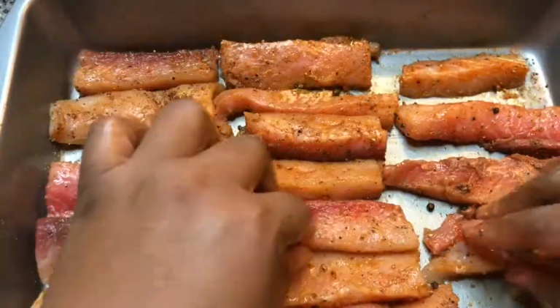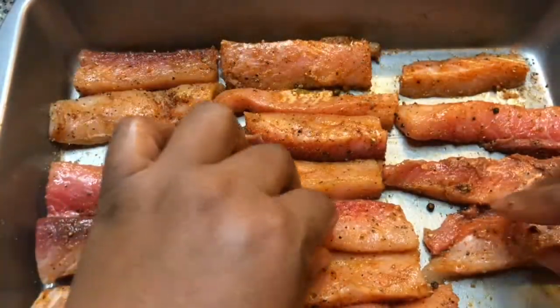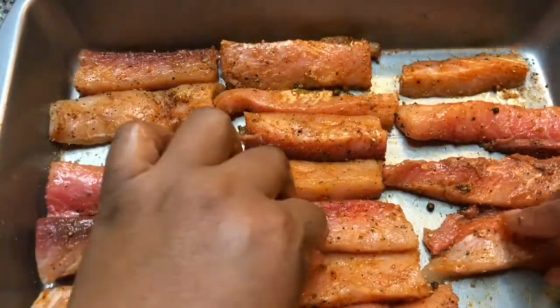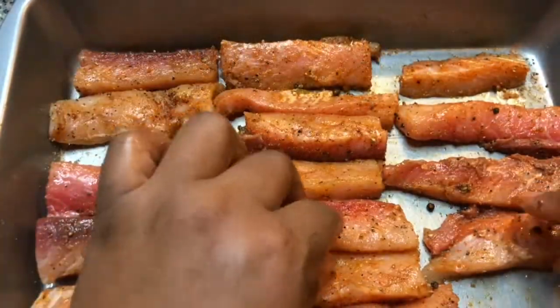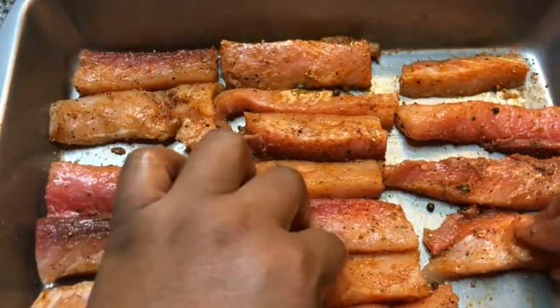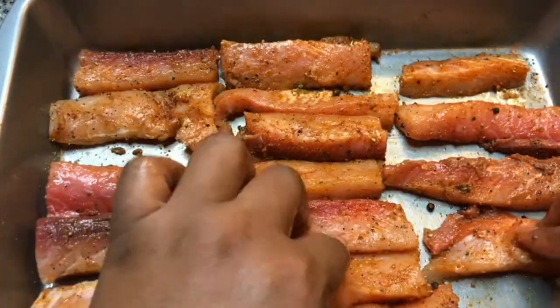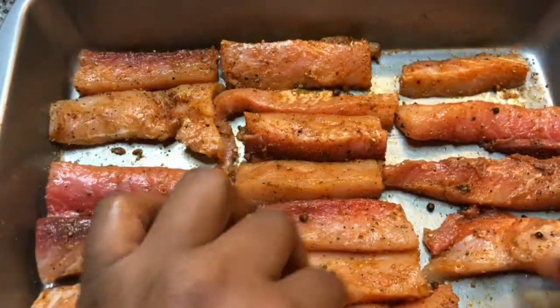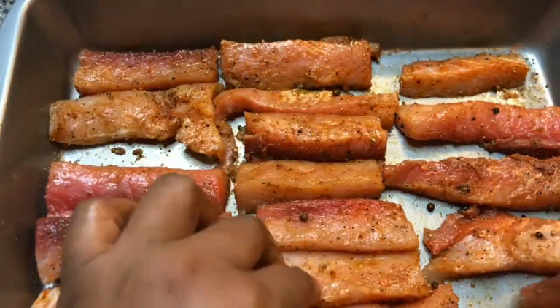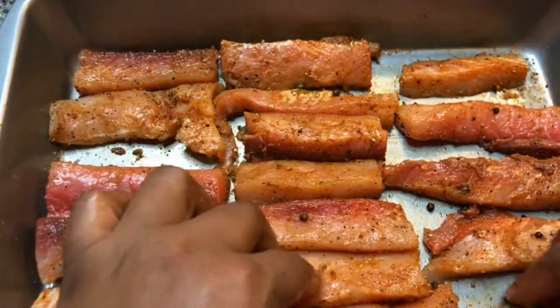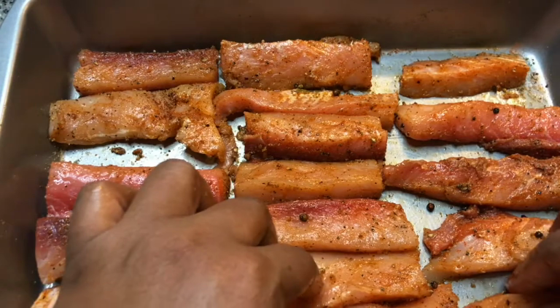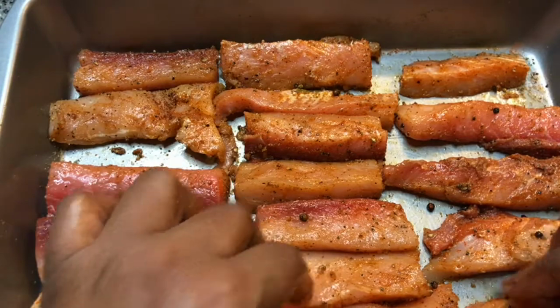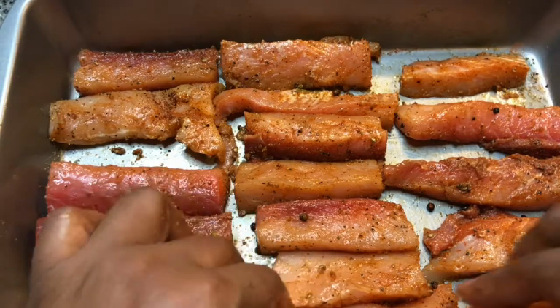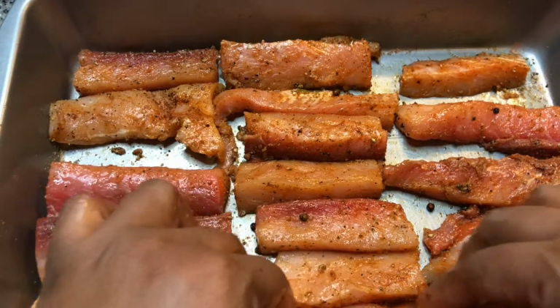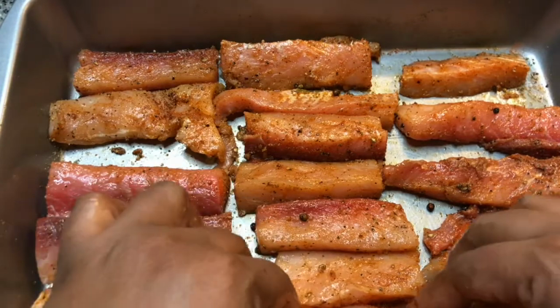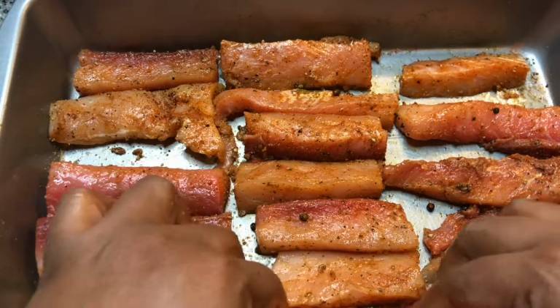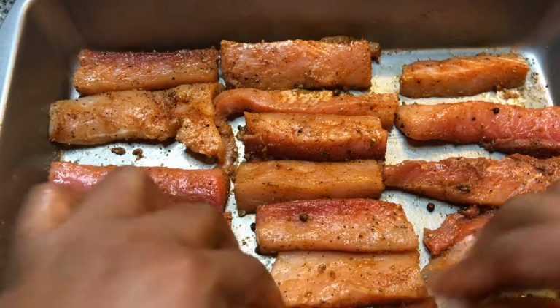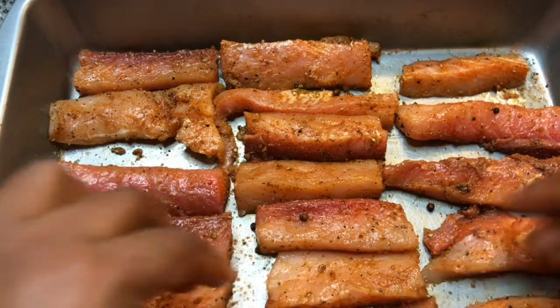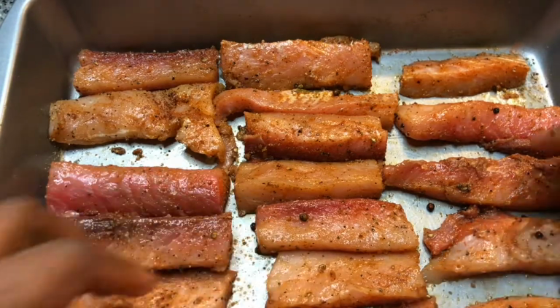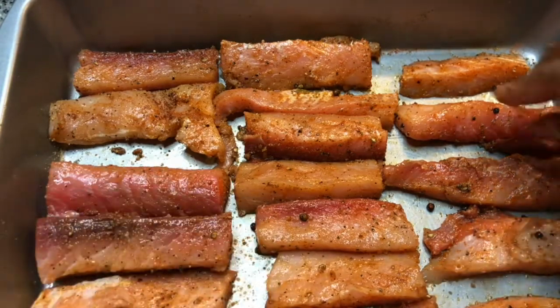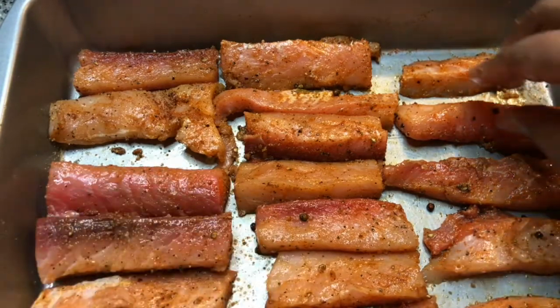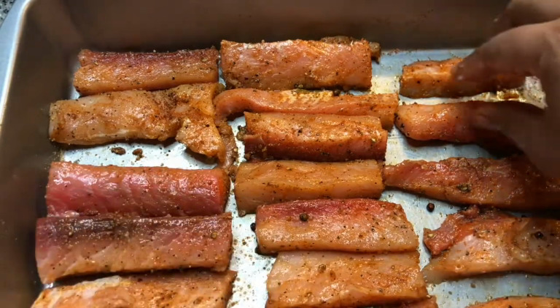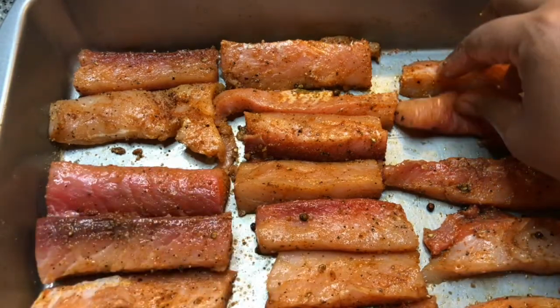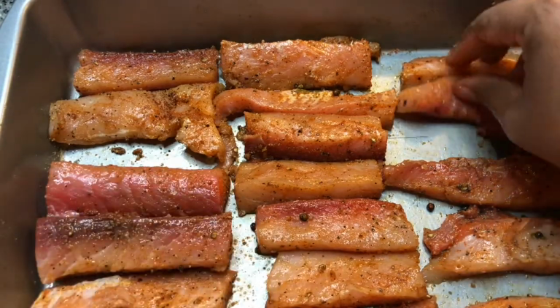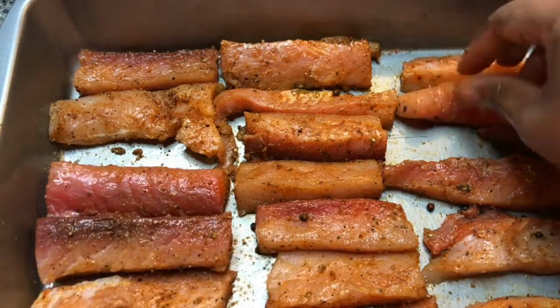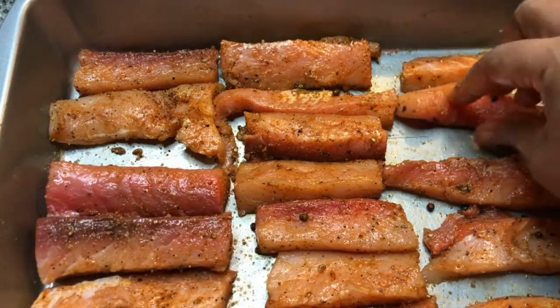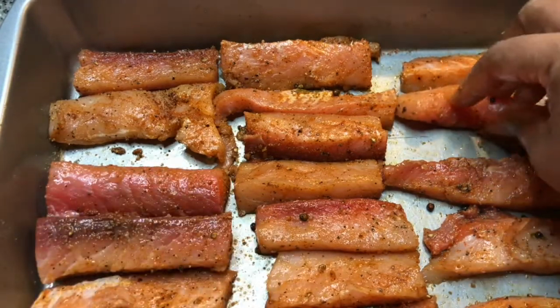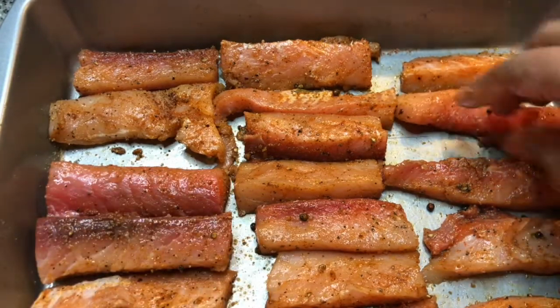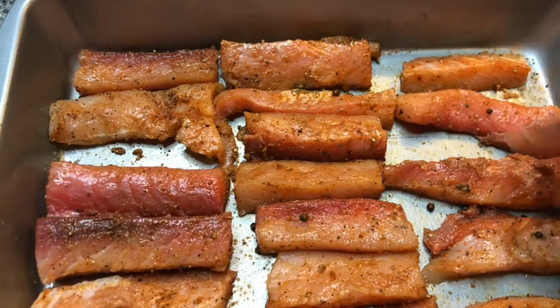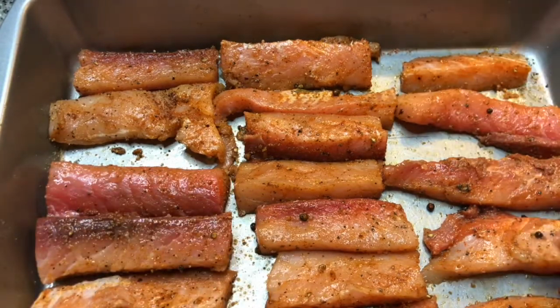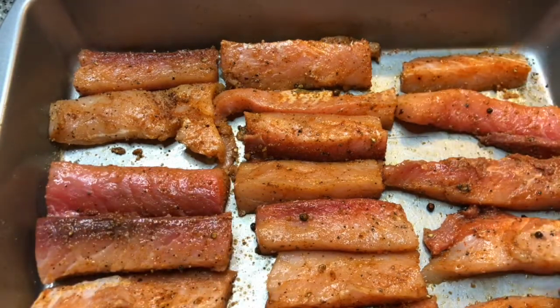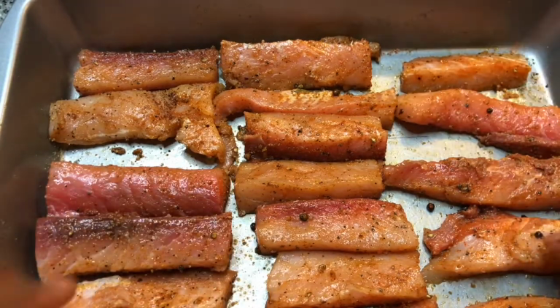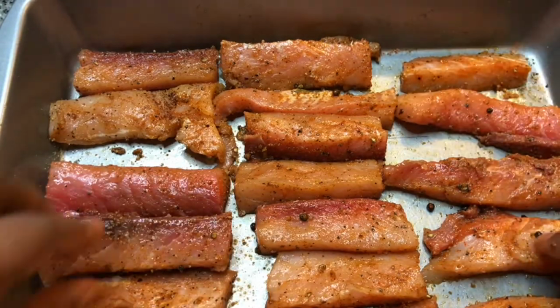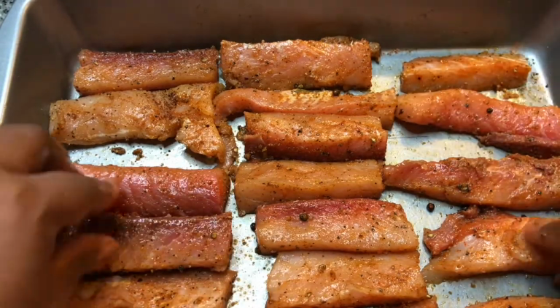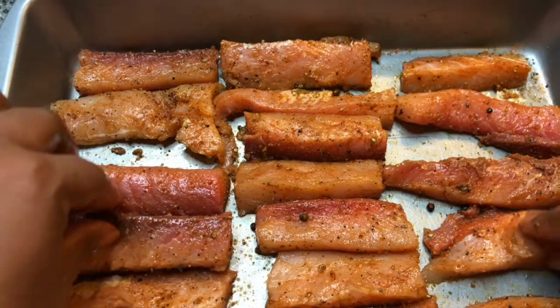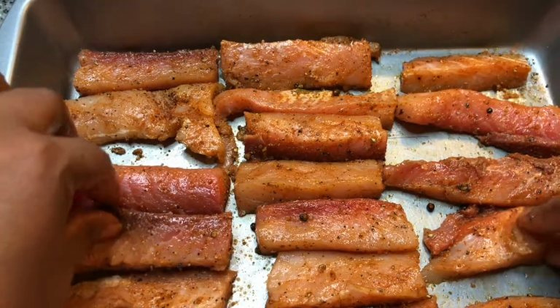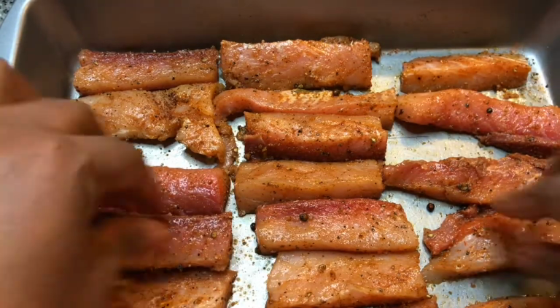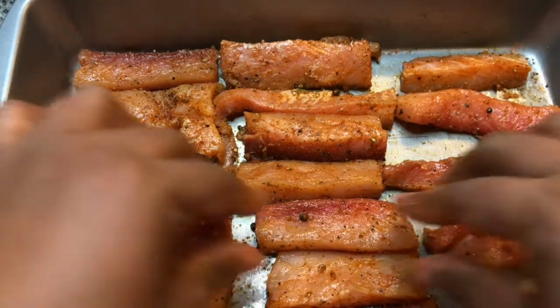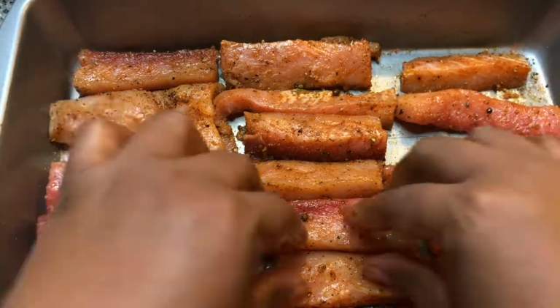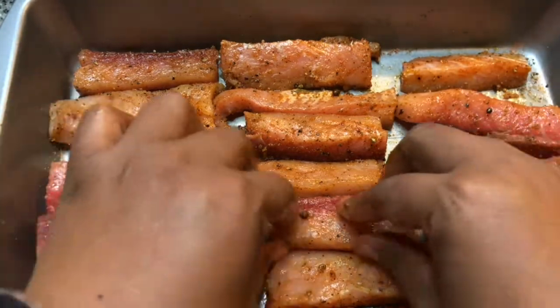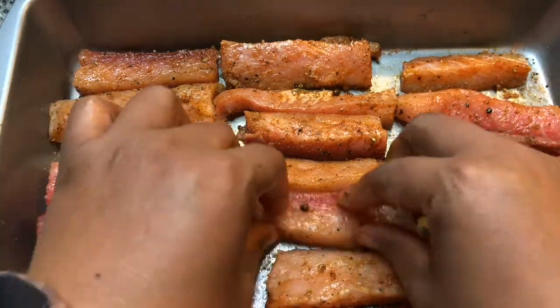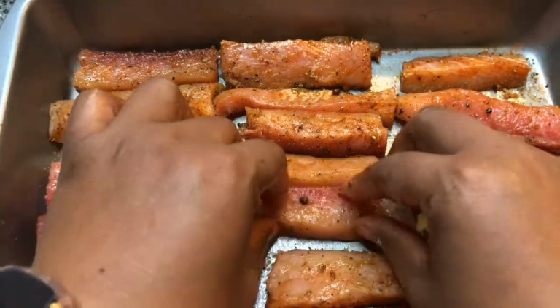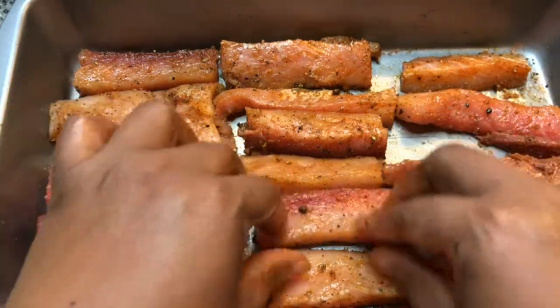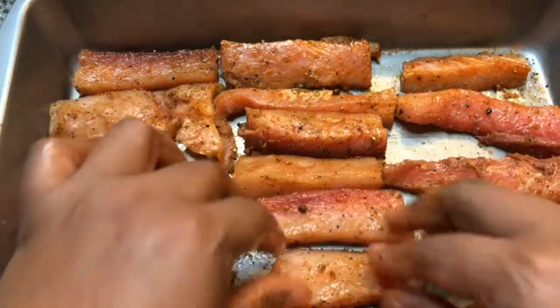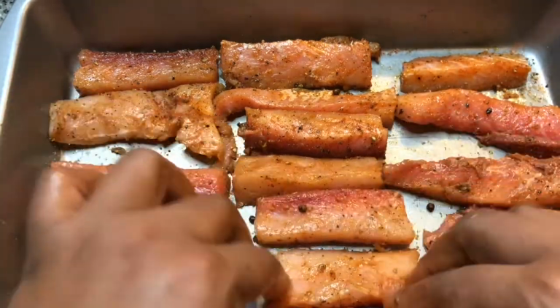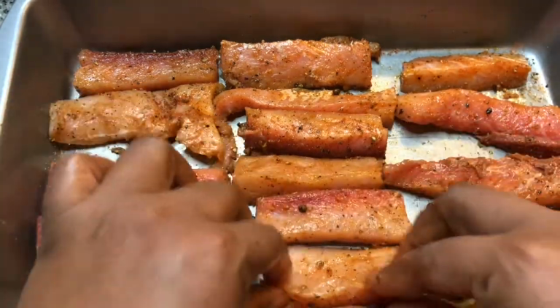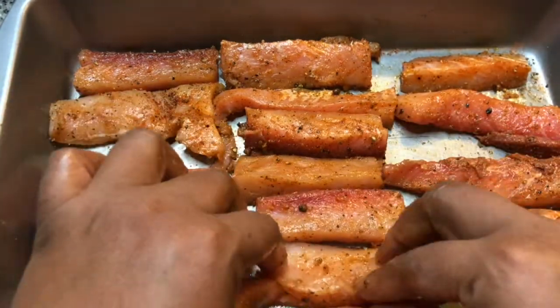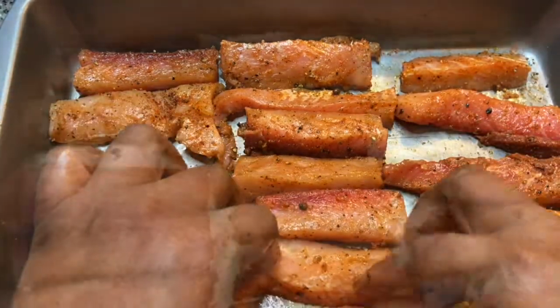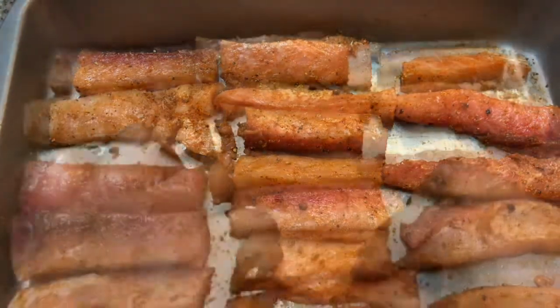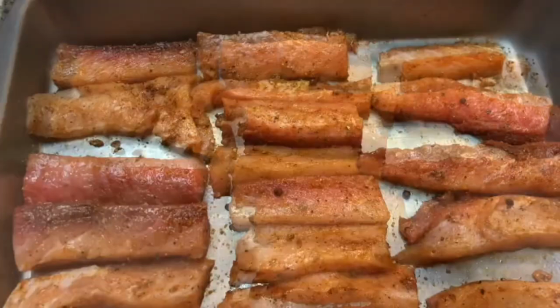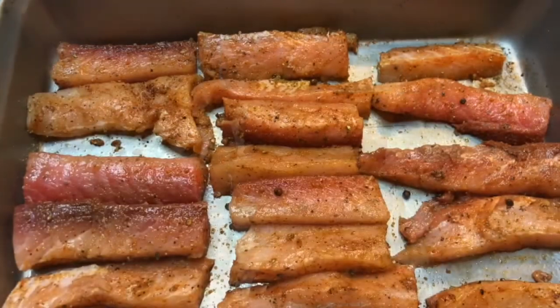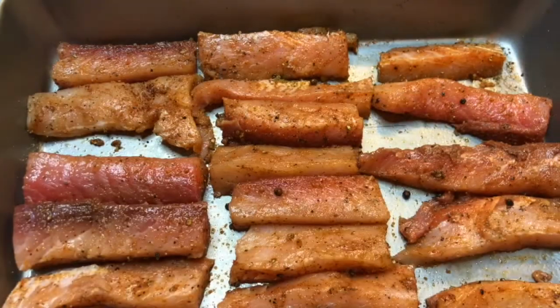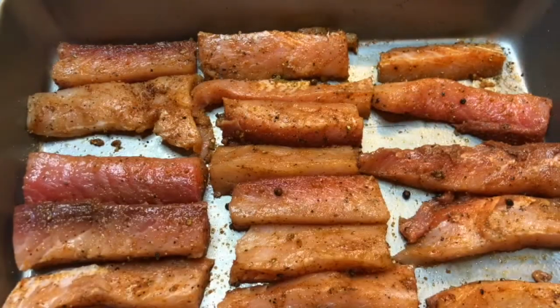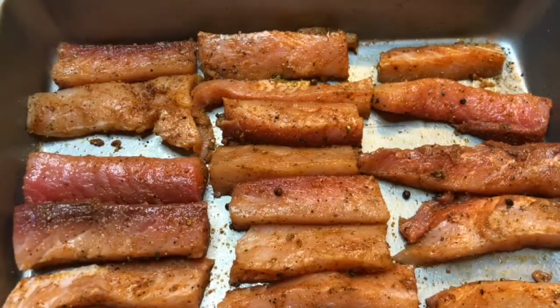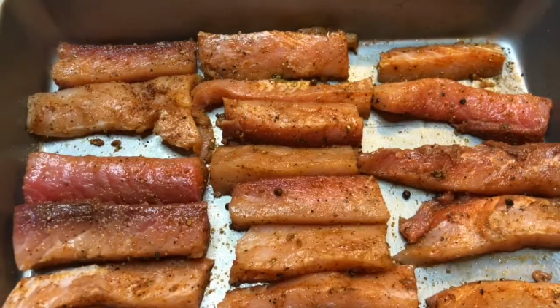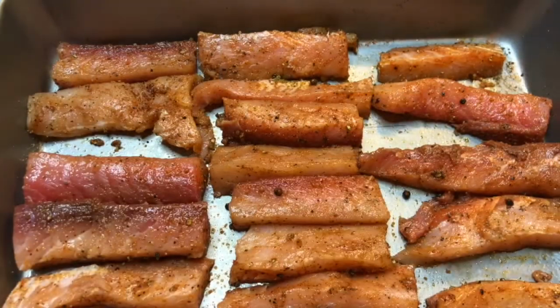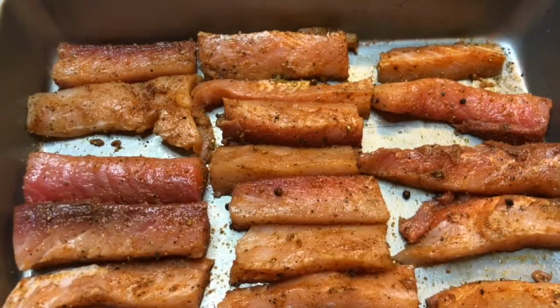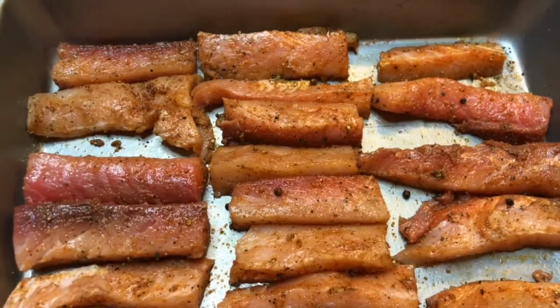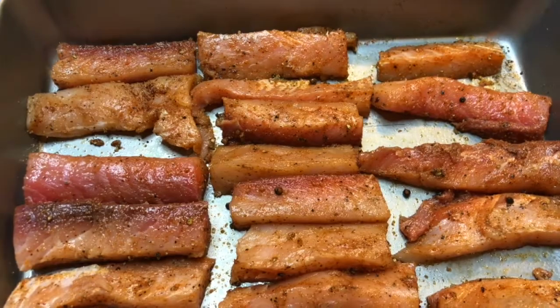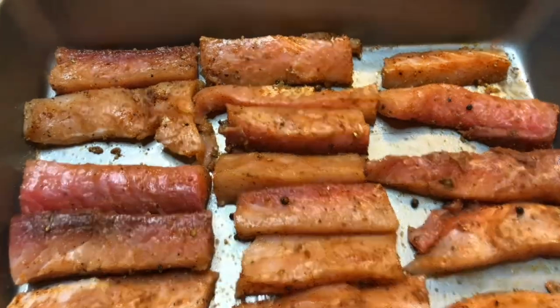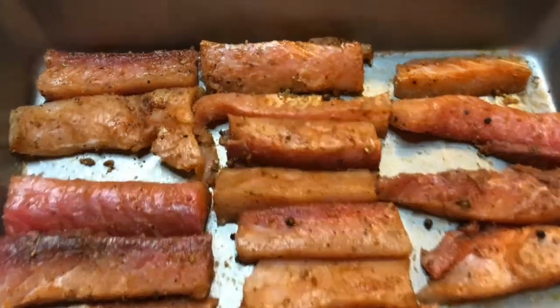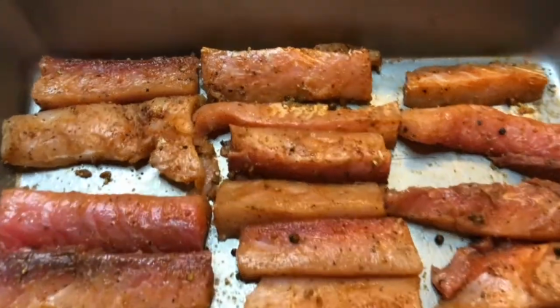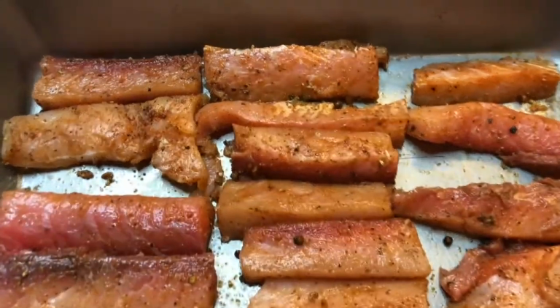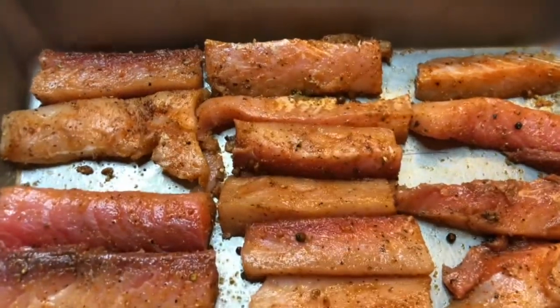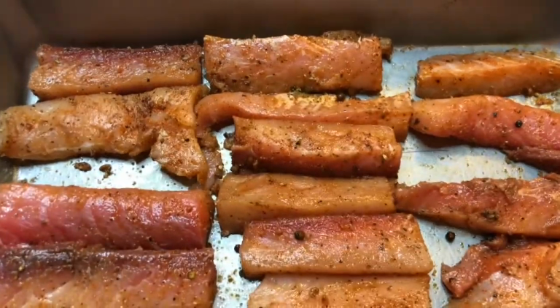We're going to be serving these with some mango pico de gallo — I'll put the link to that recipe here. Let's get these to the grill.